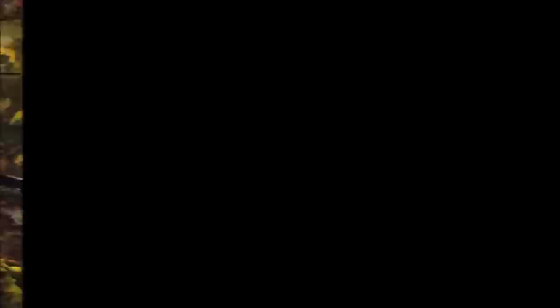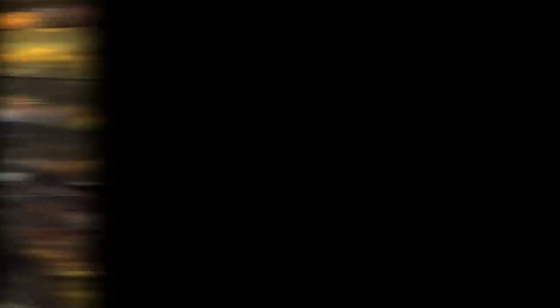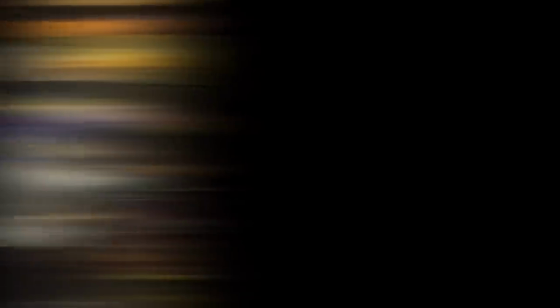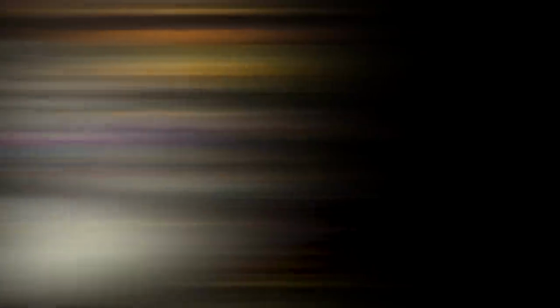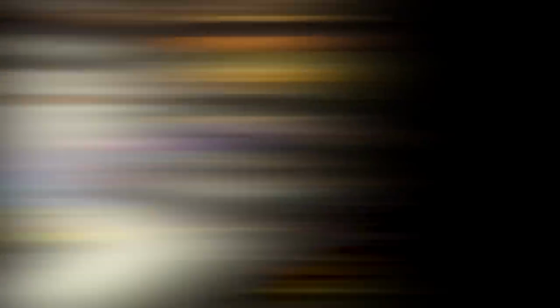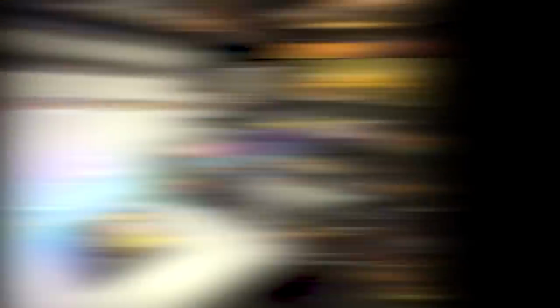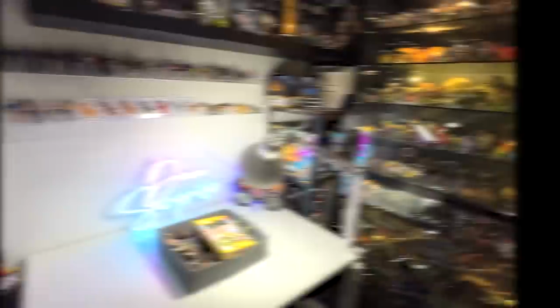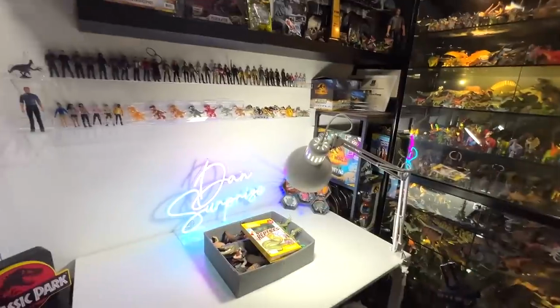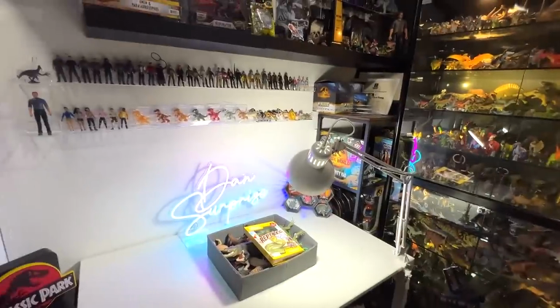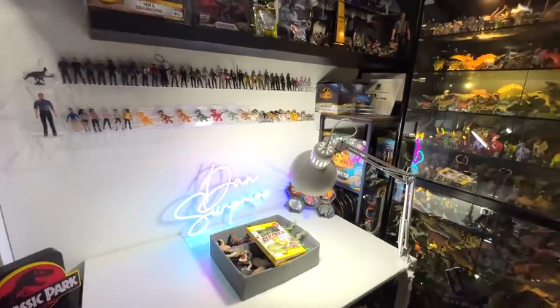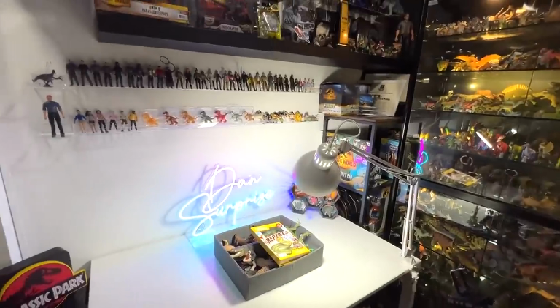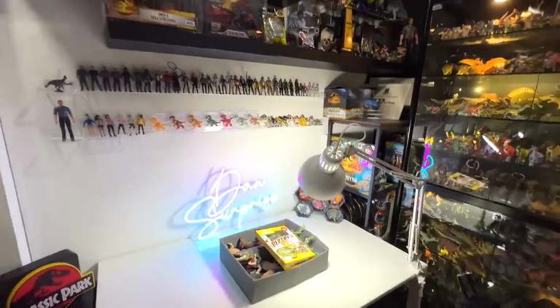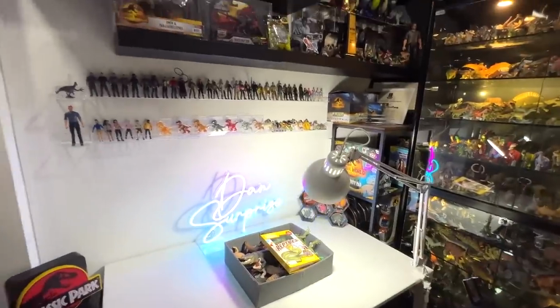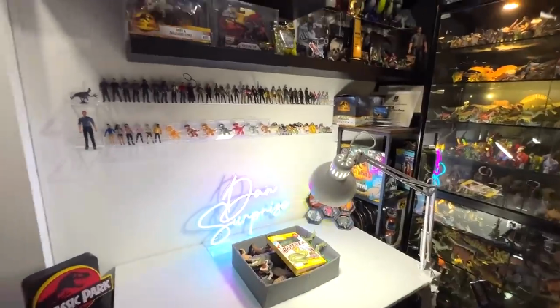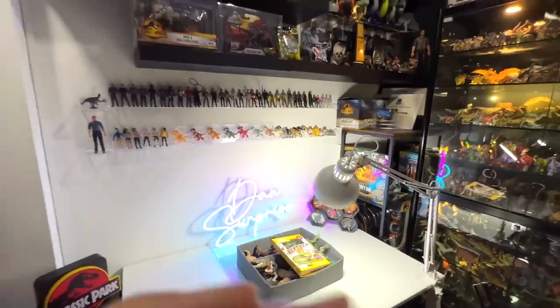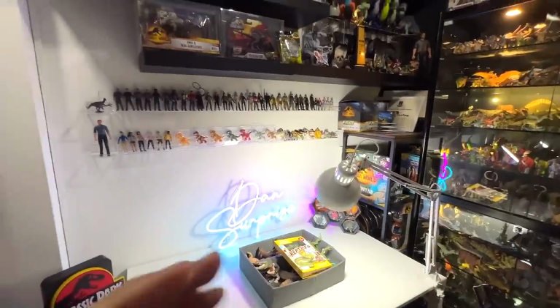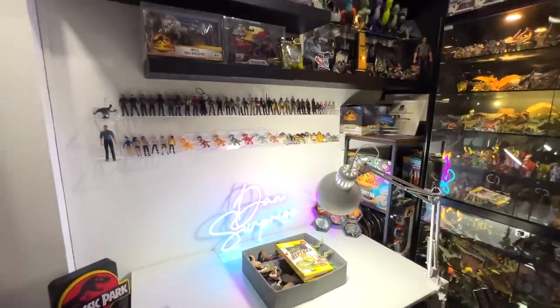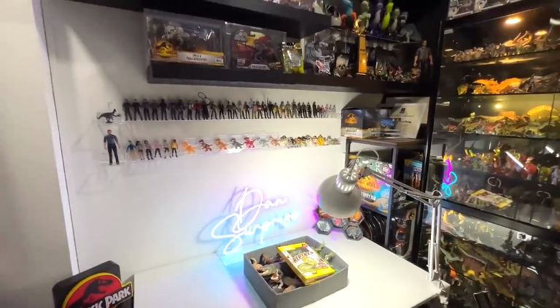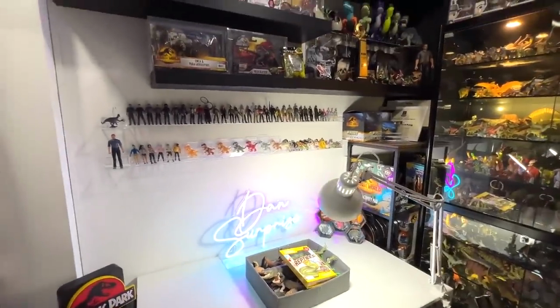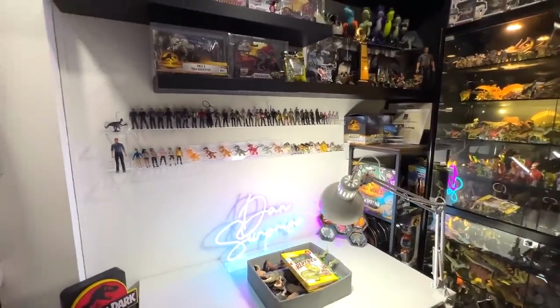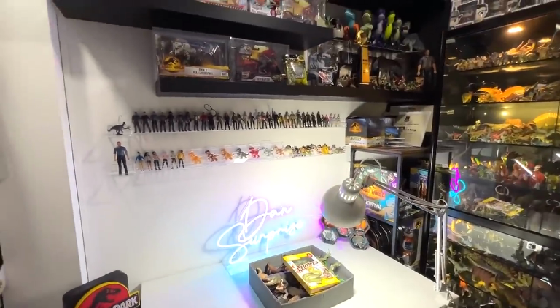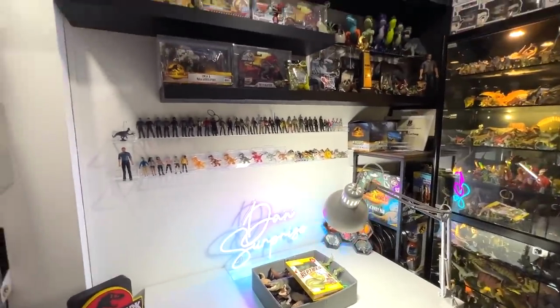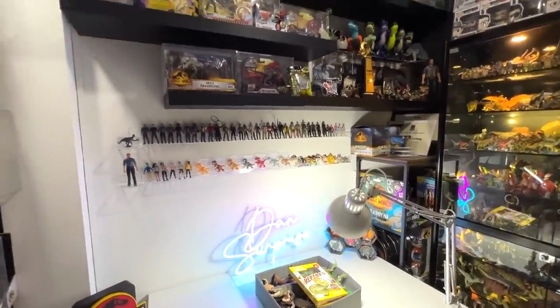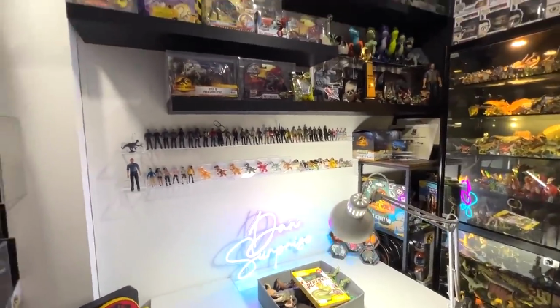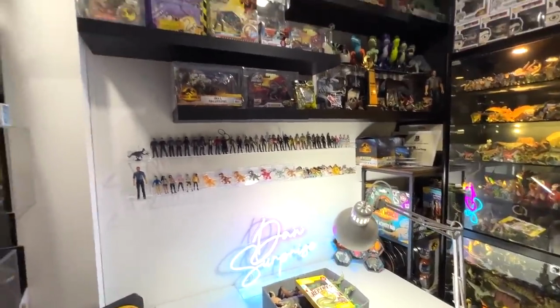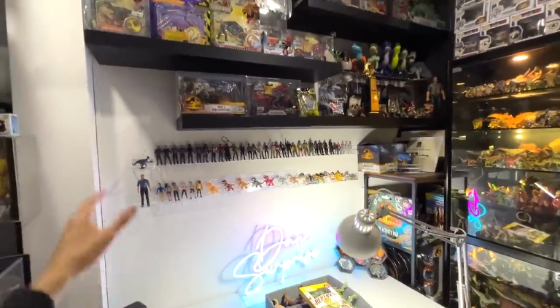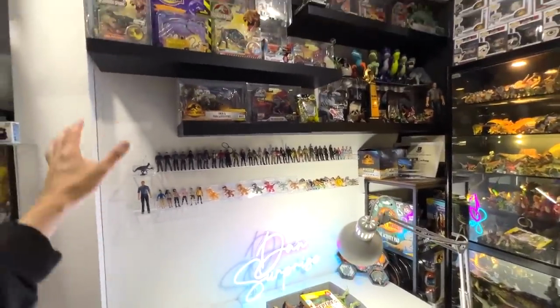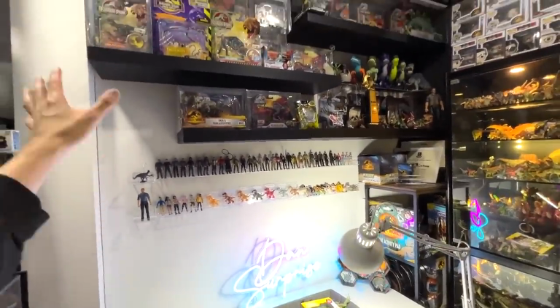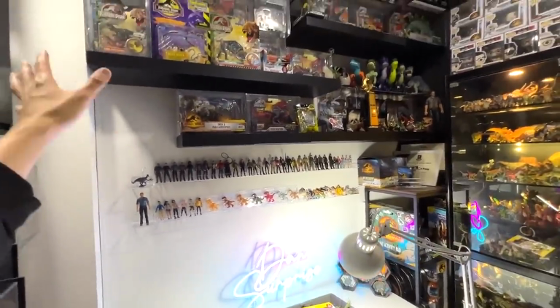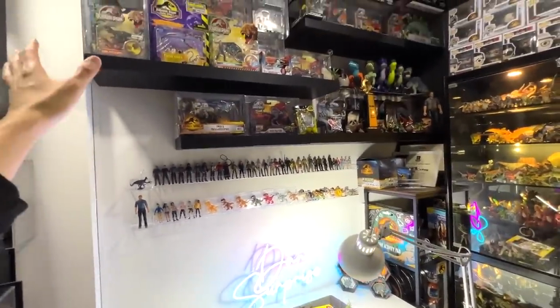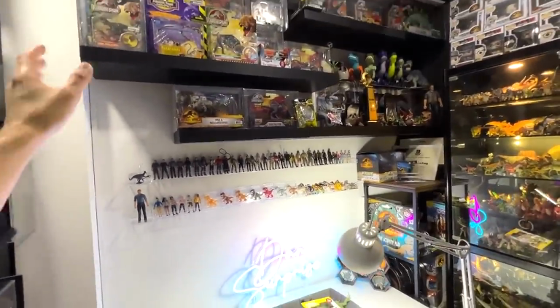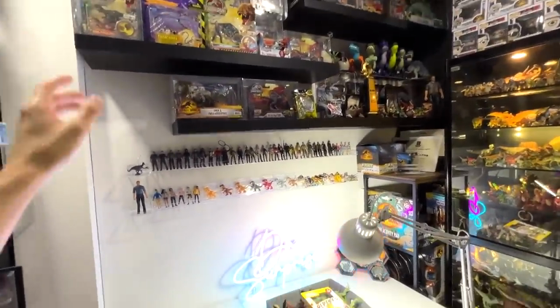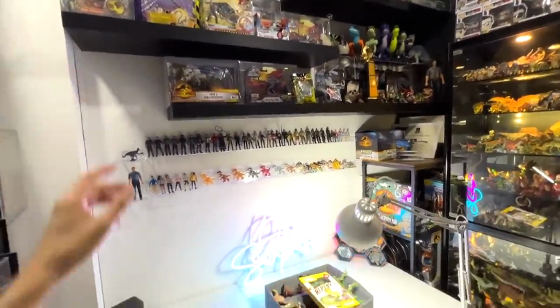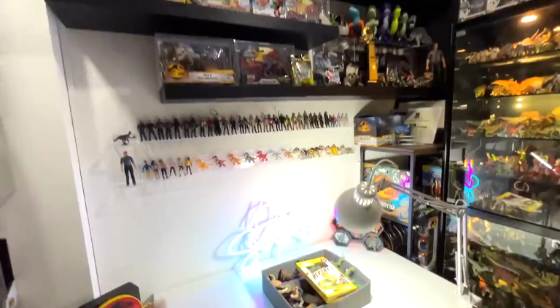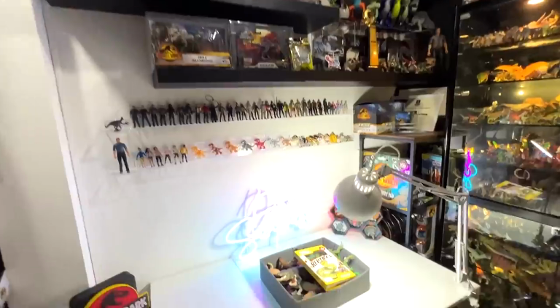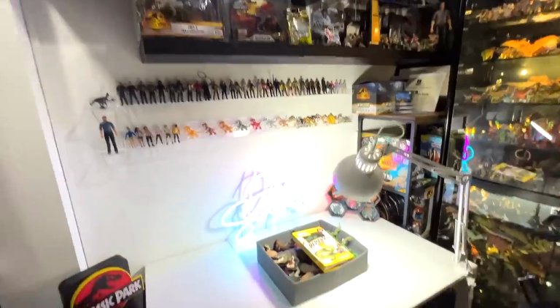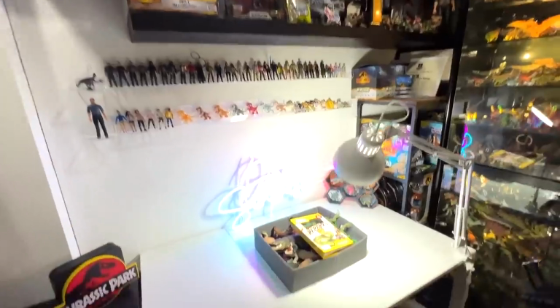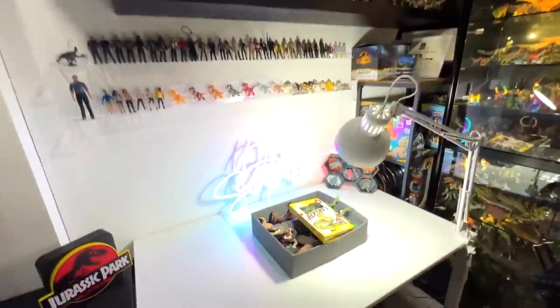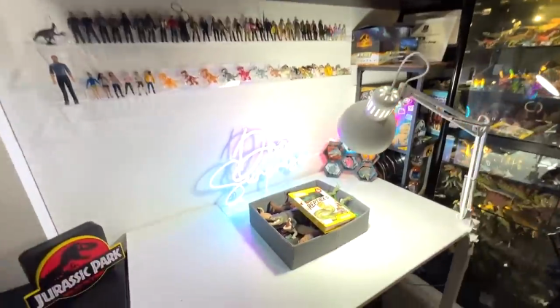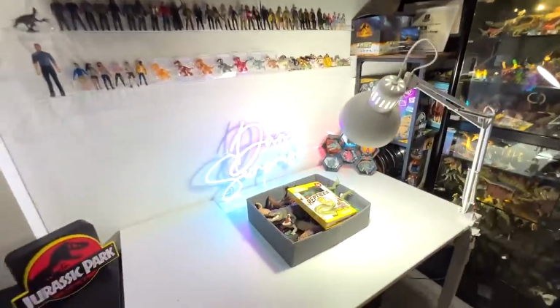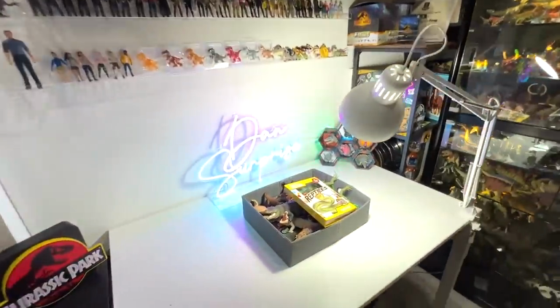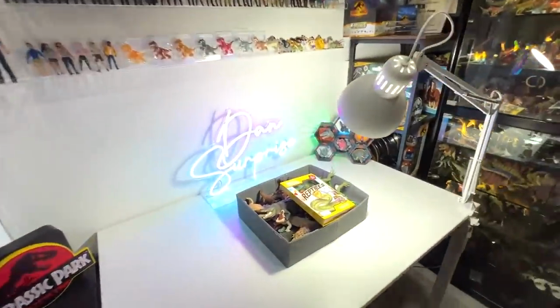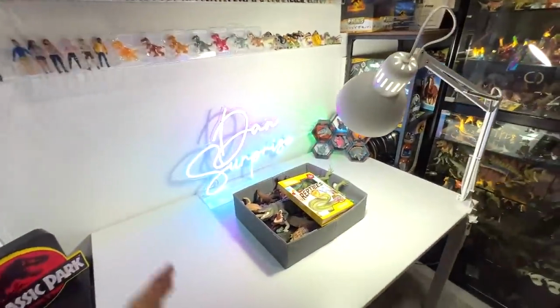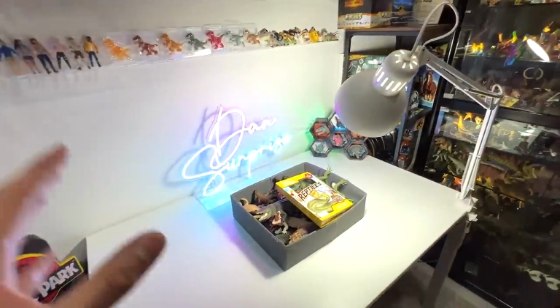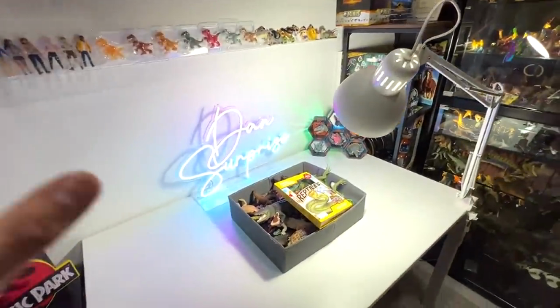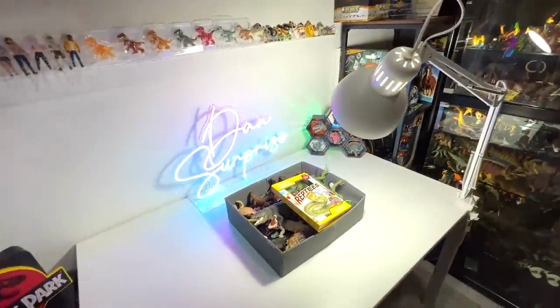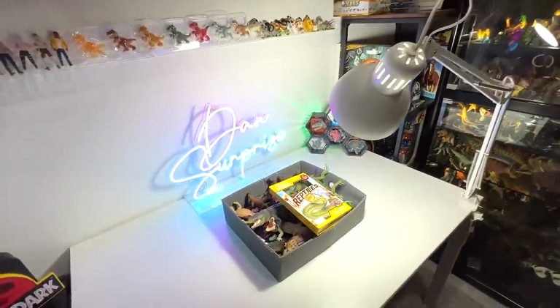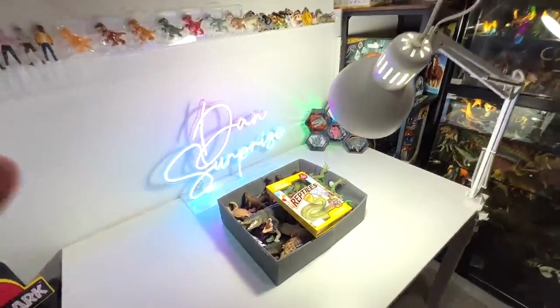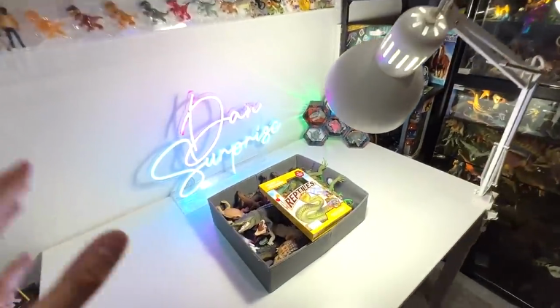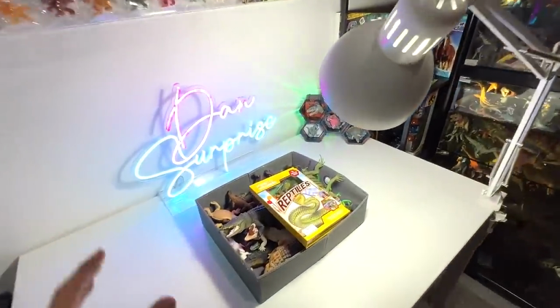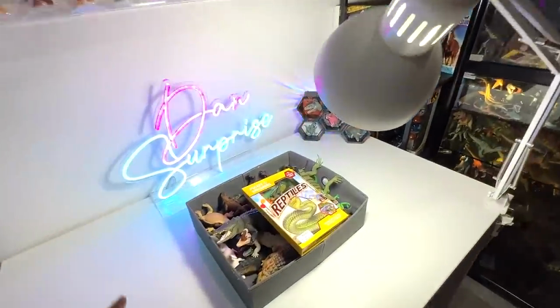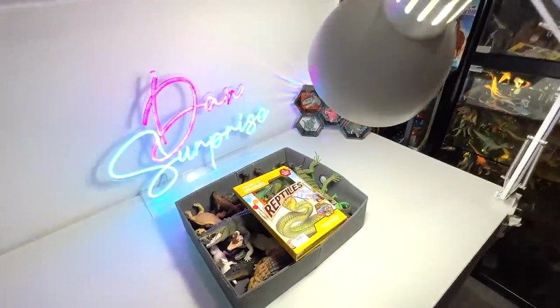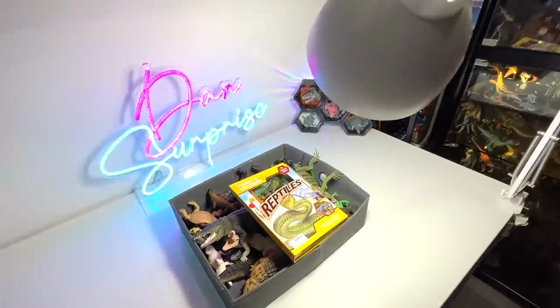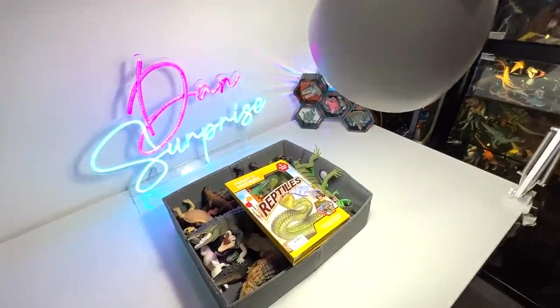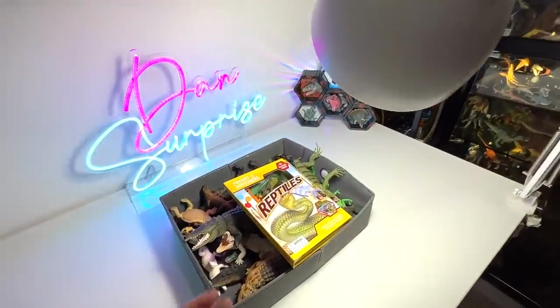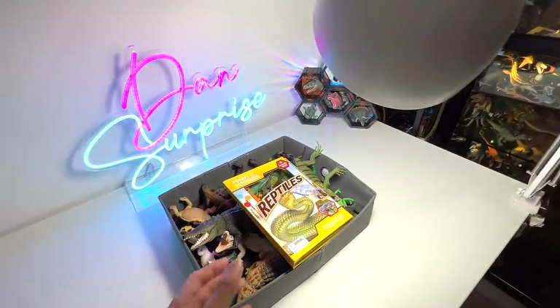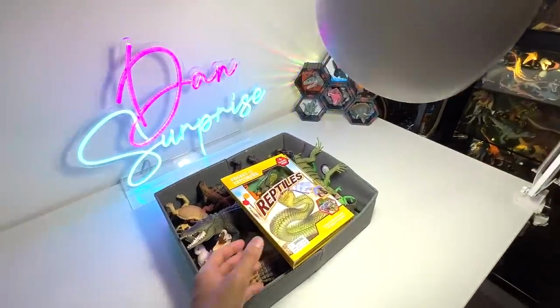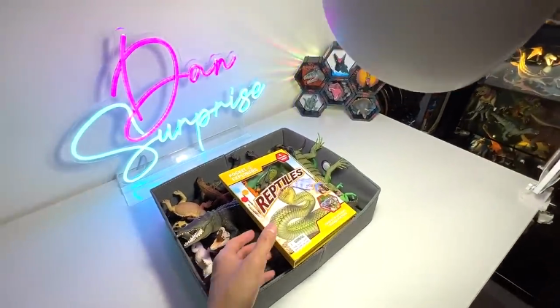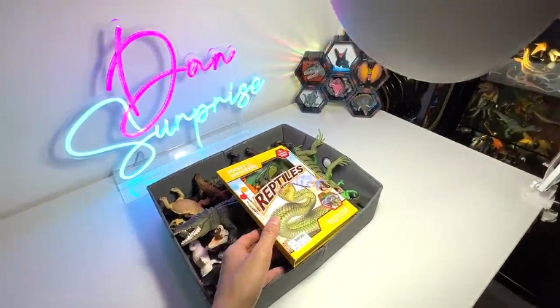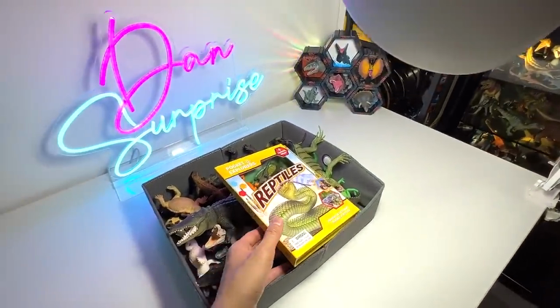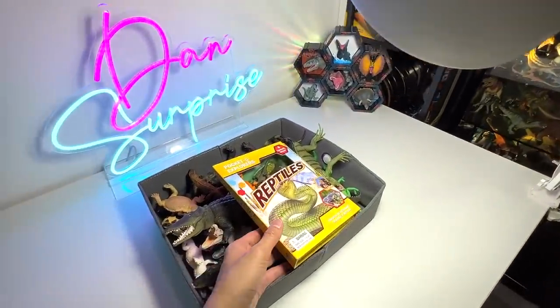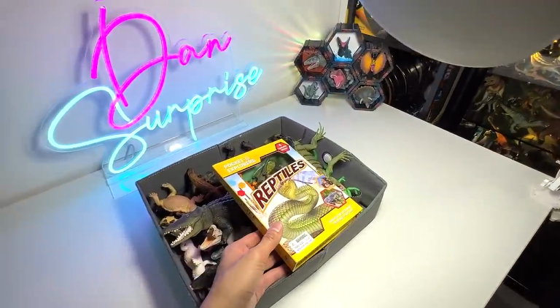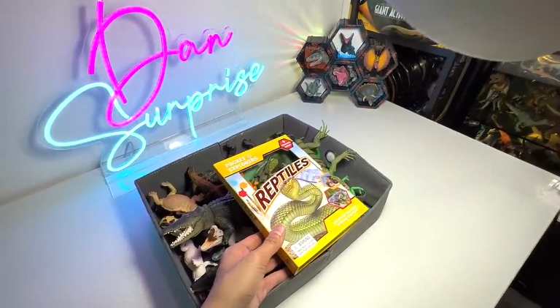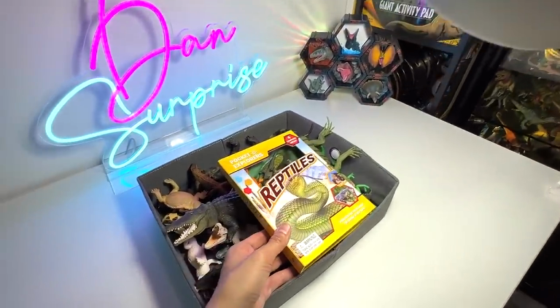Hey guys, I'm Dan and welcome back to the basement. So today, we will take a look at our reptiles collection.